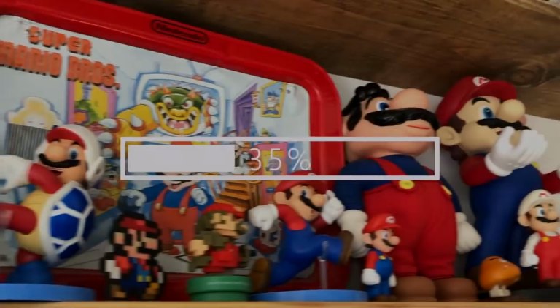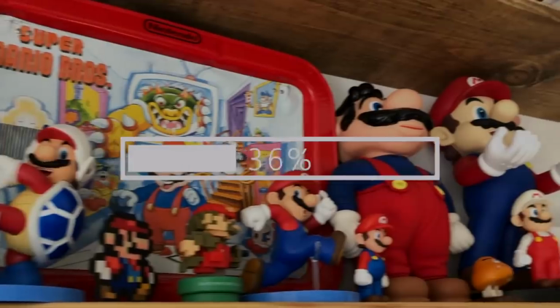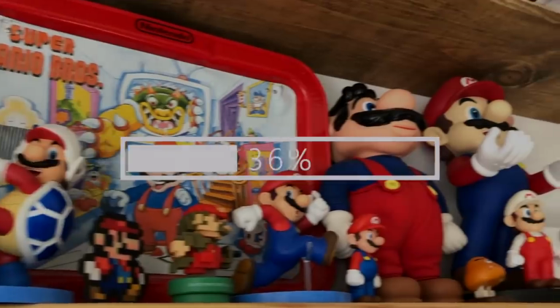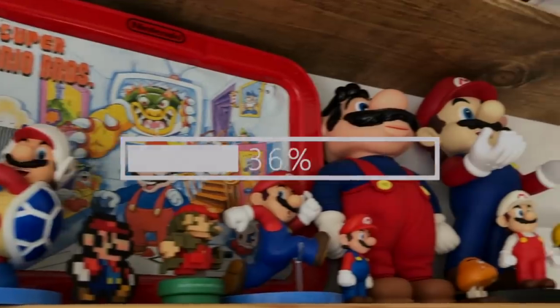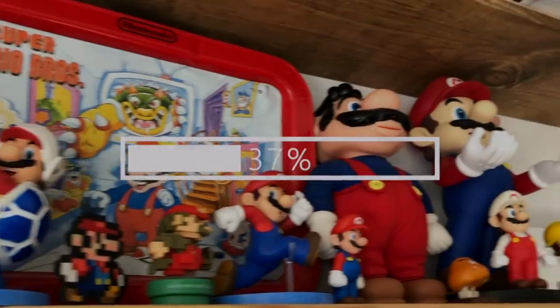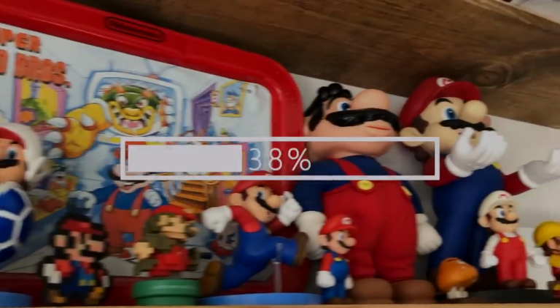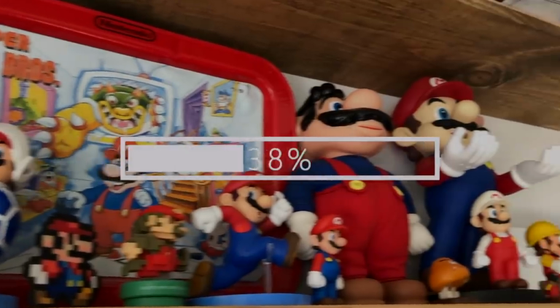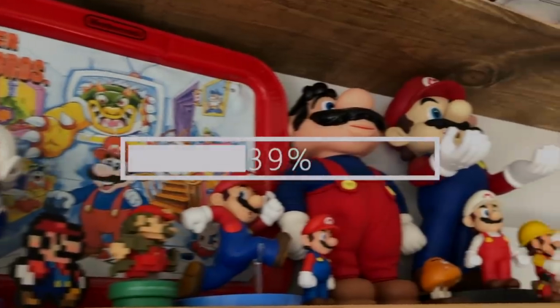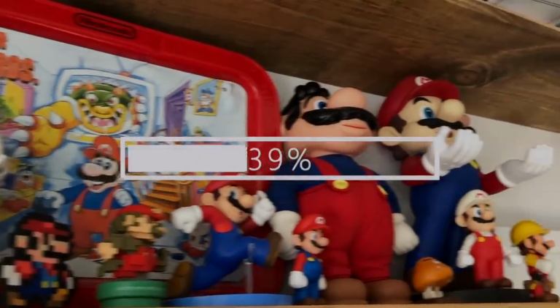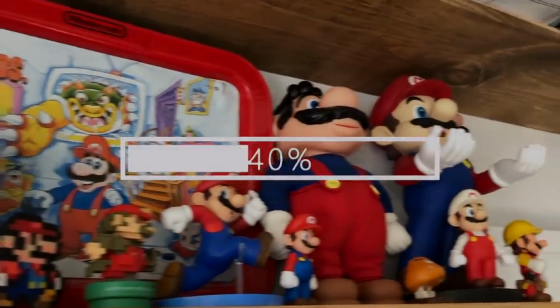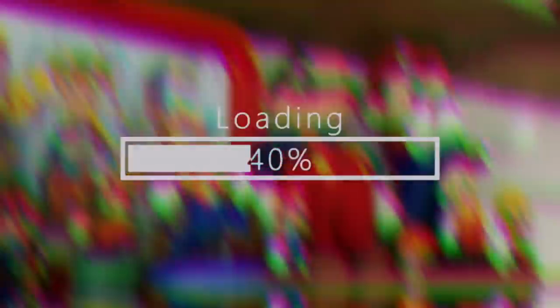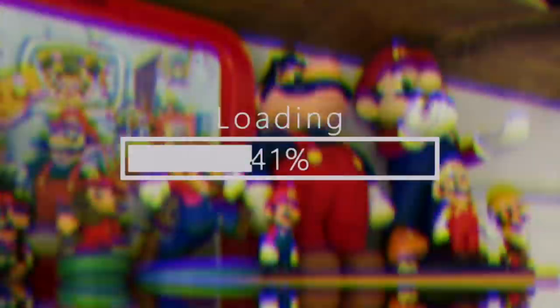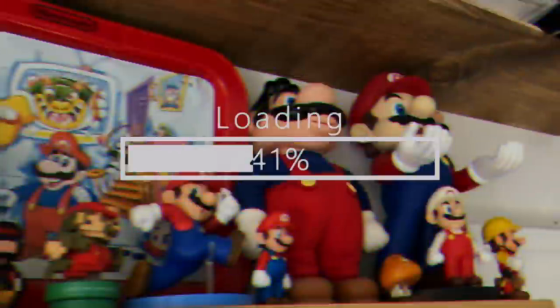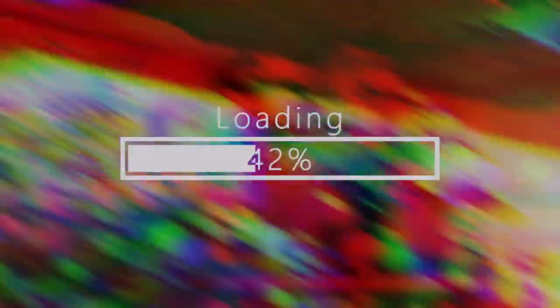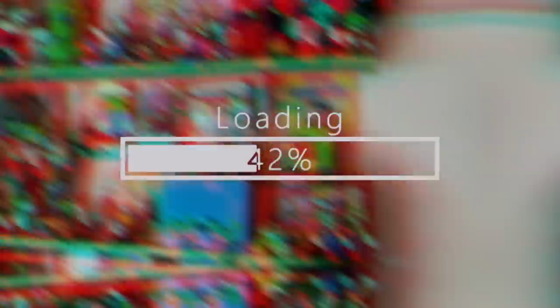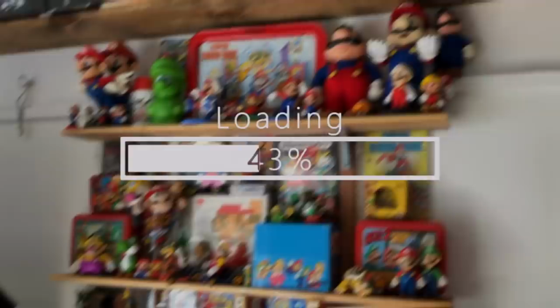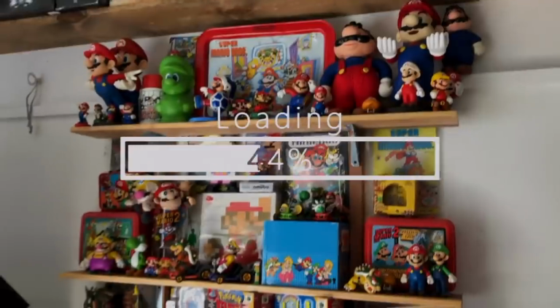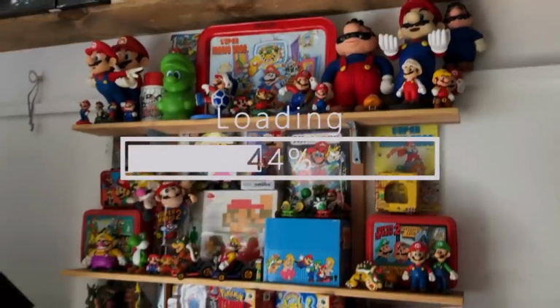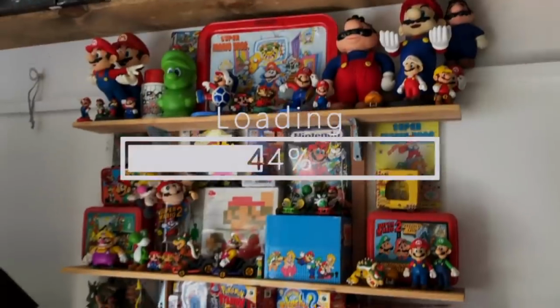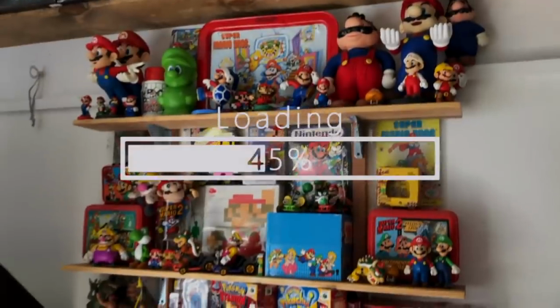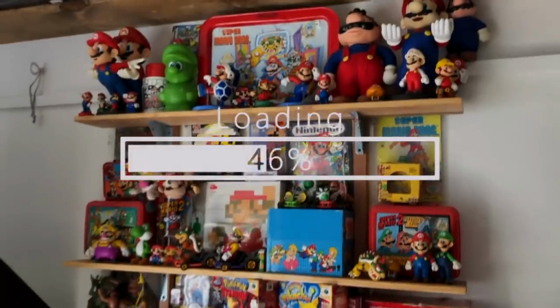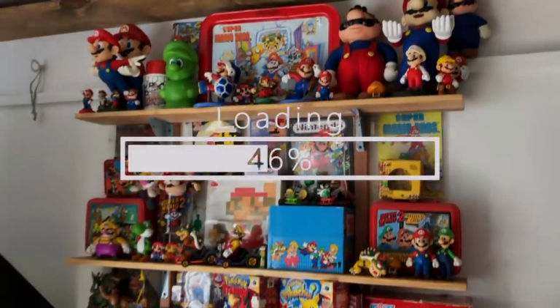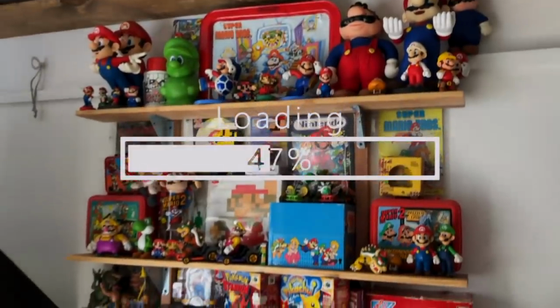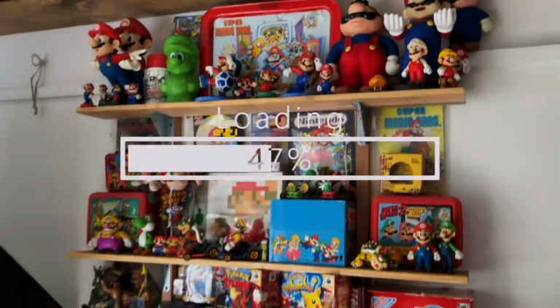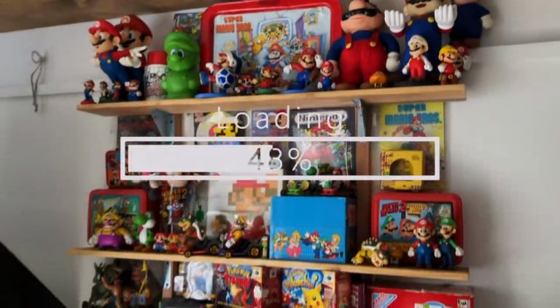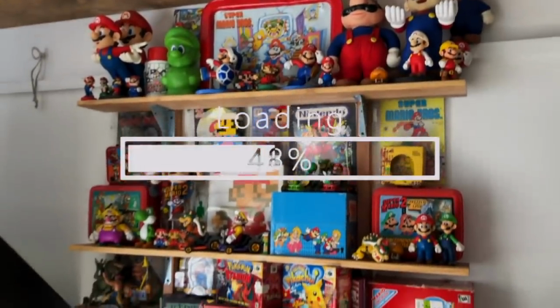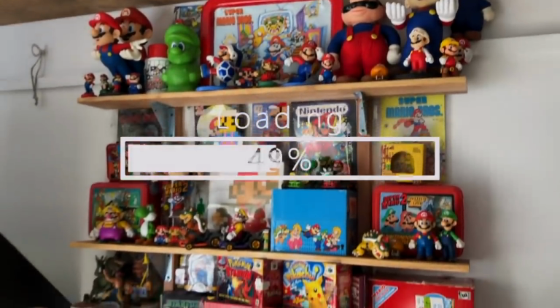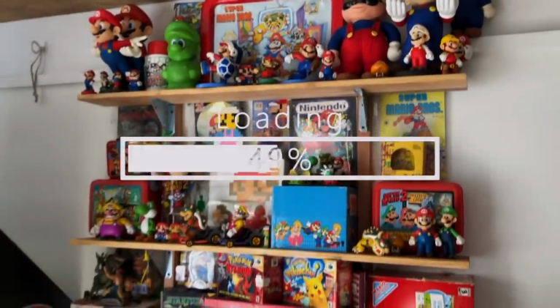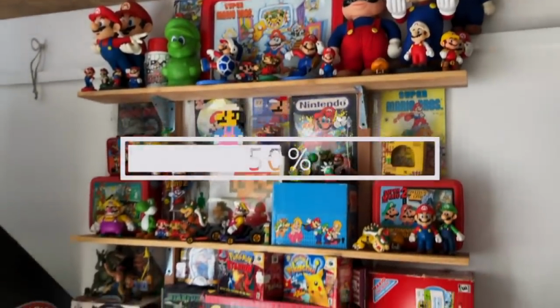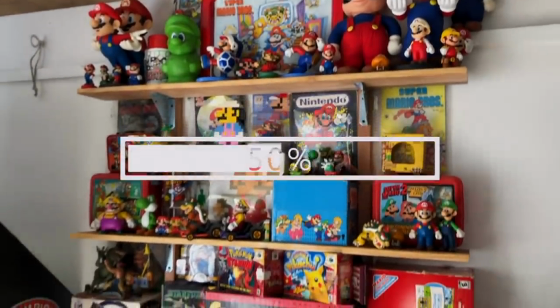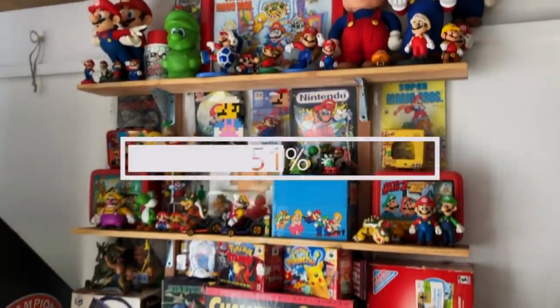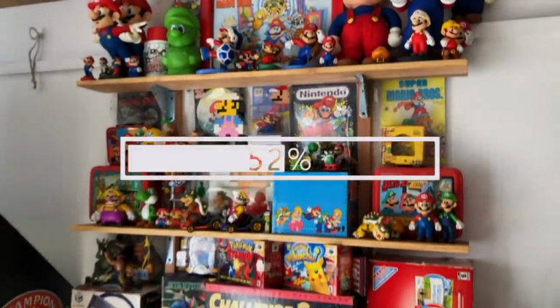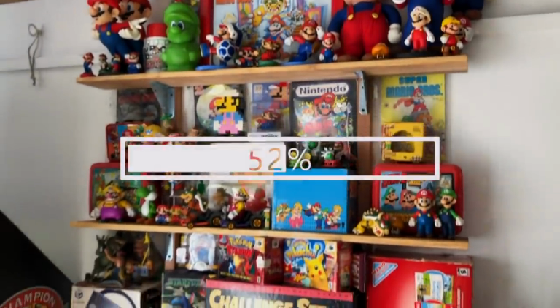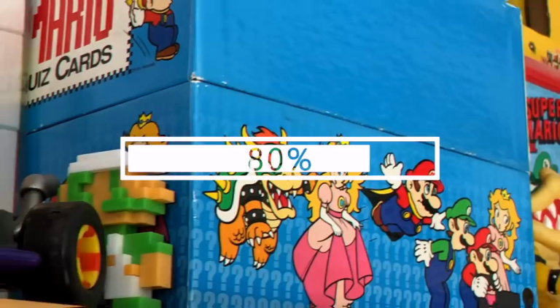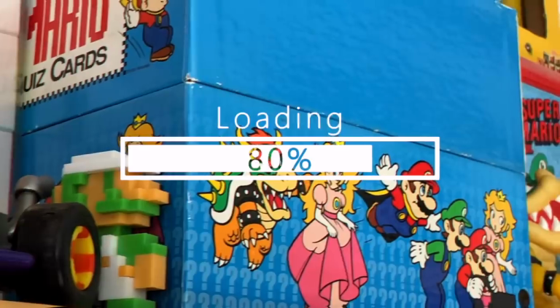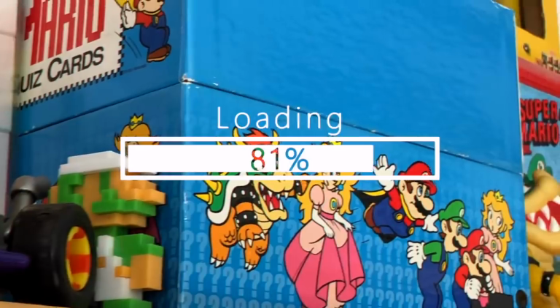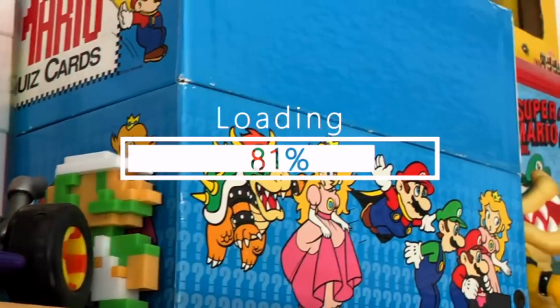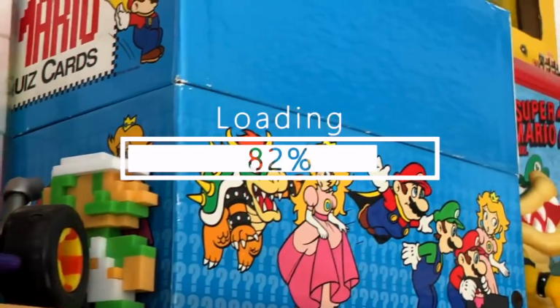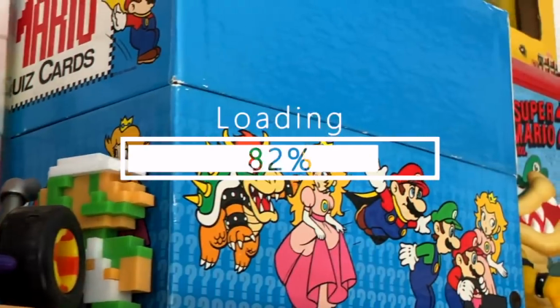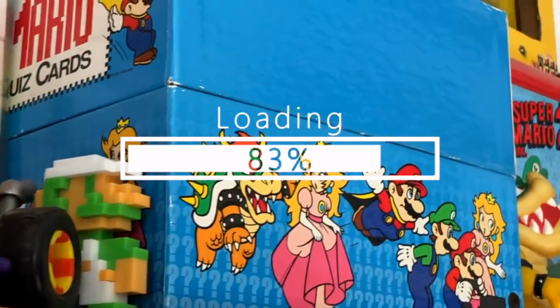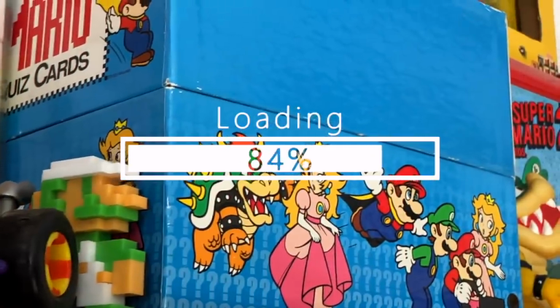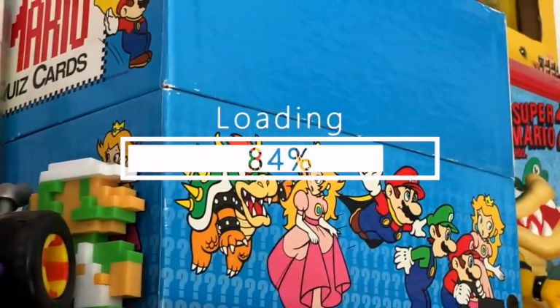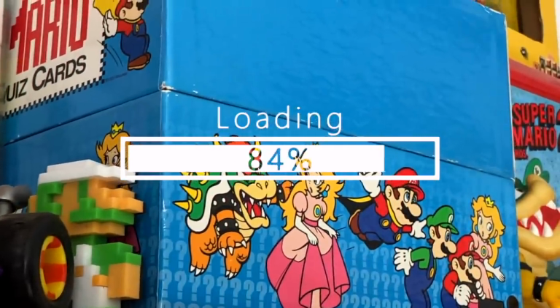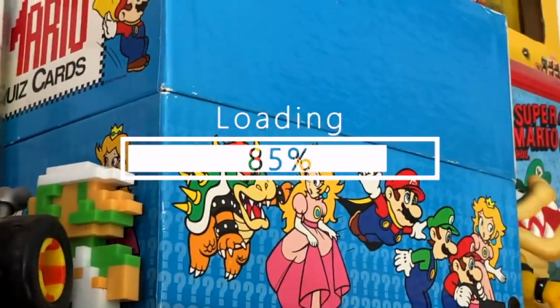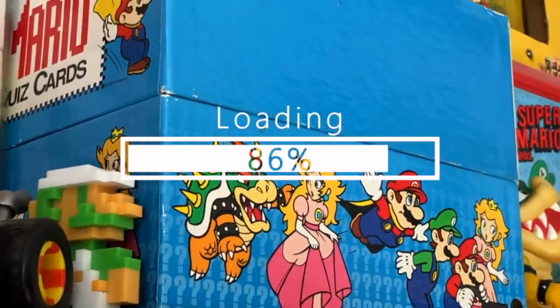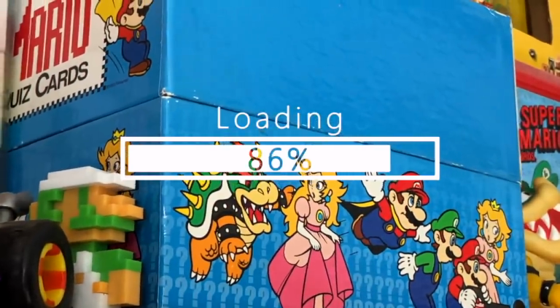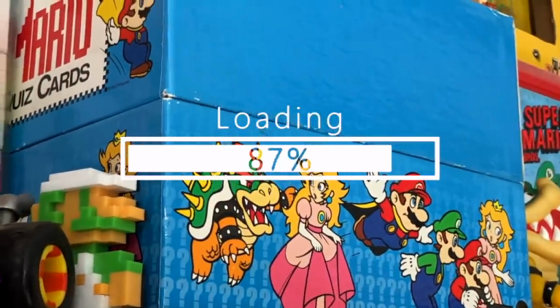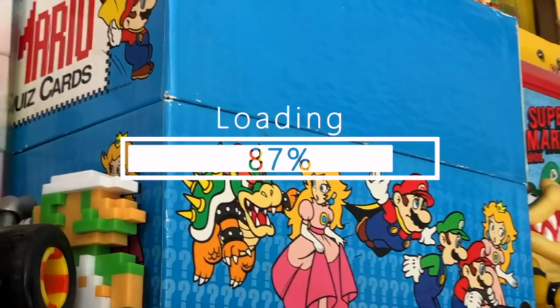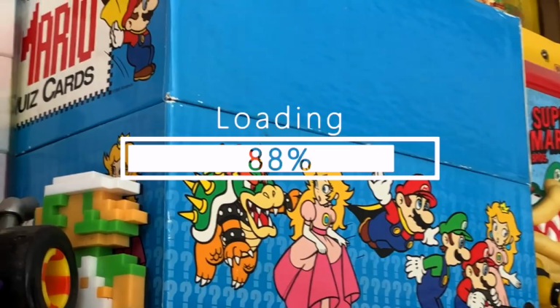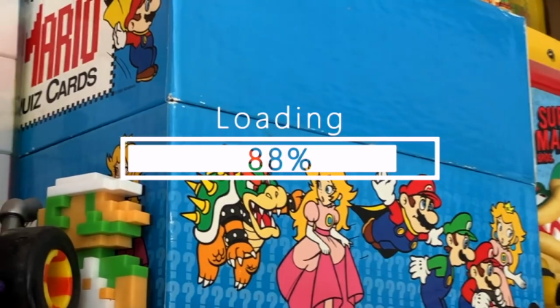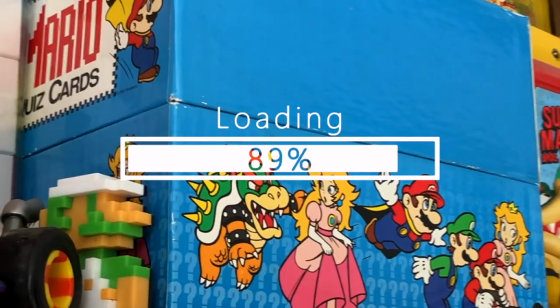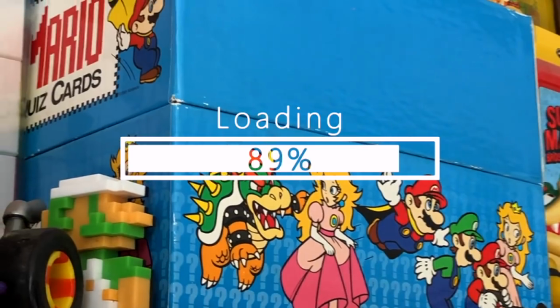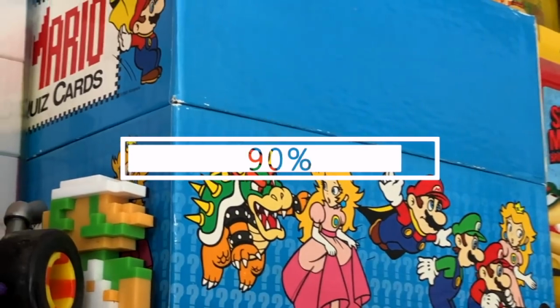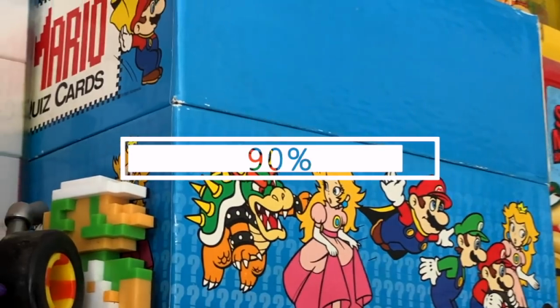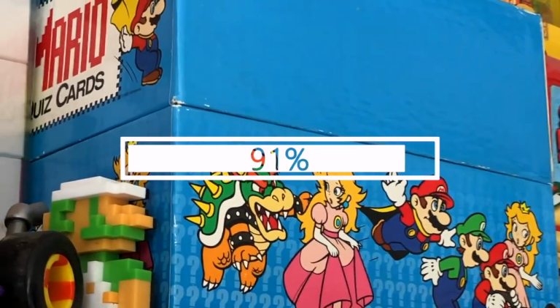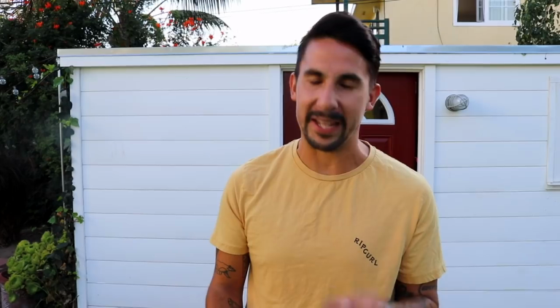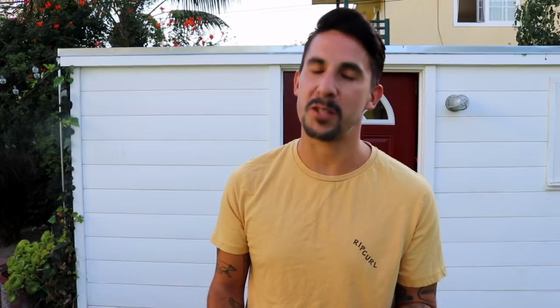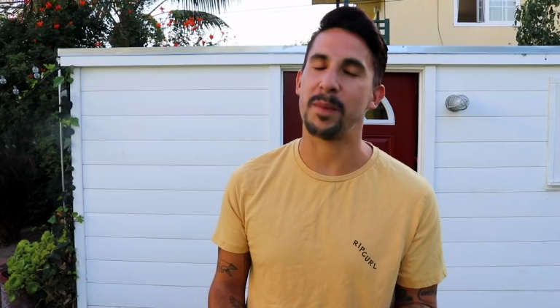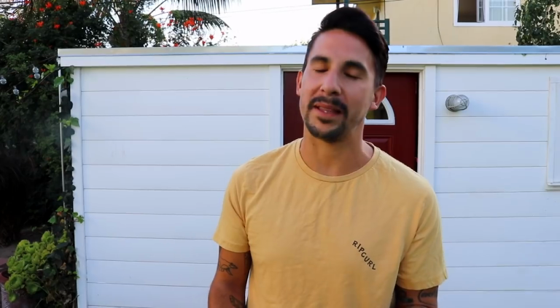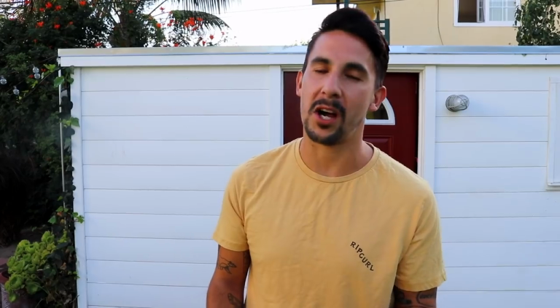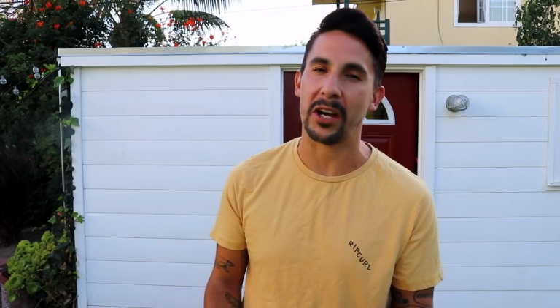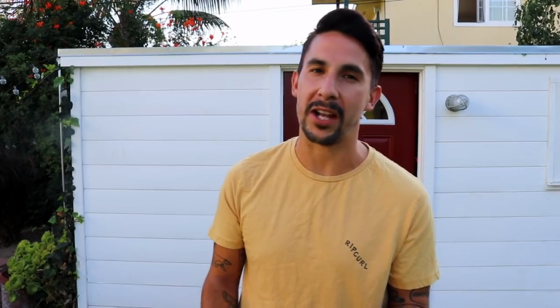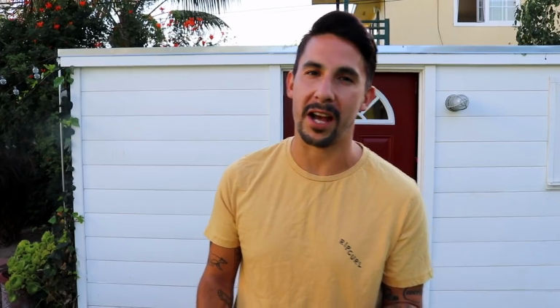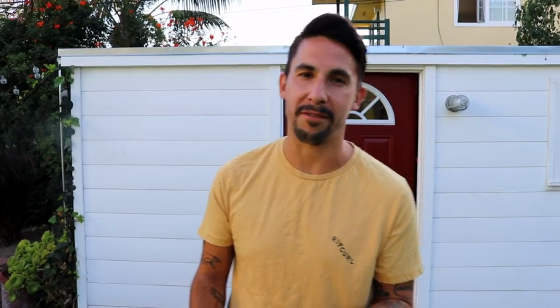Last week we did Ricky's game room and now everybody's been asking, 'Hey, are you going to do your game room anytime soon?' I think it's been long enough.